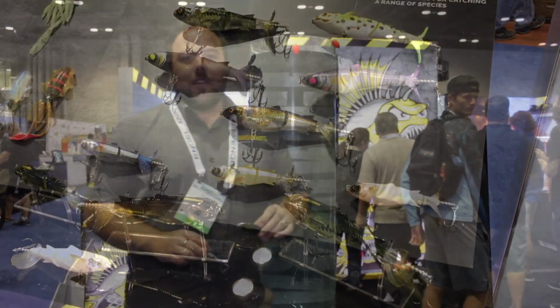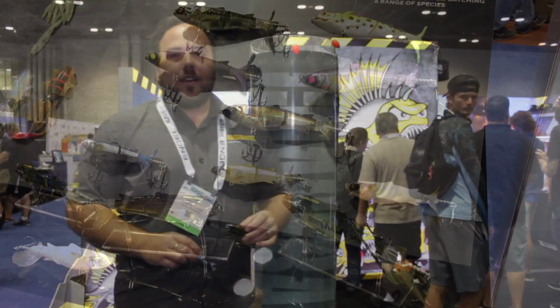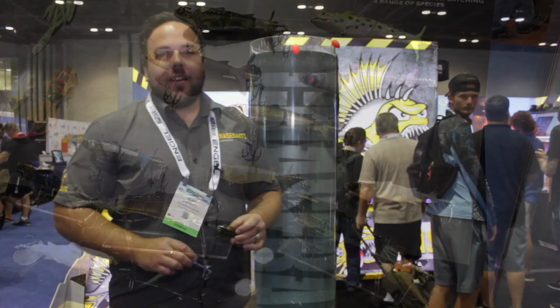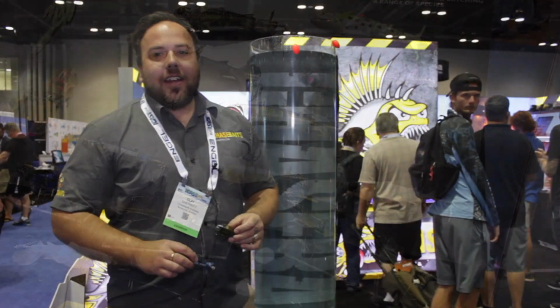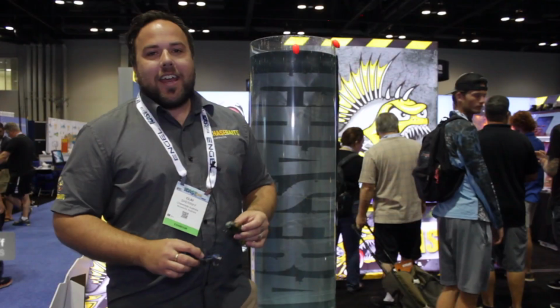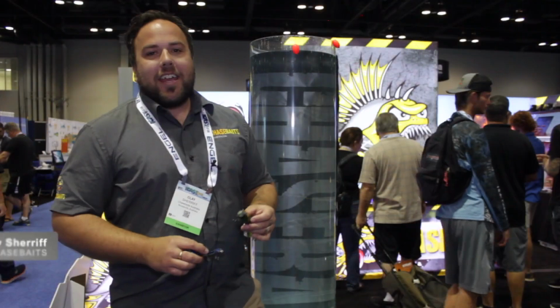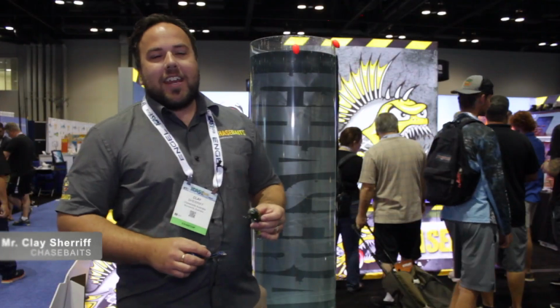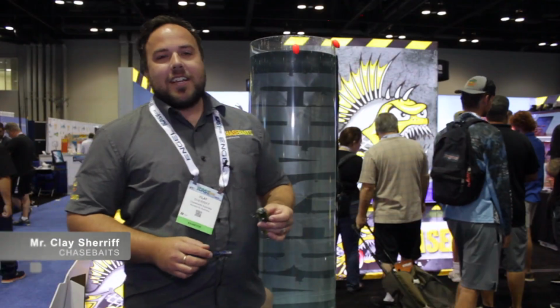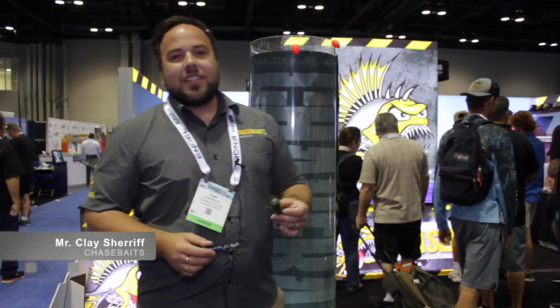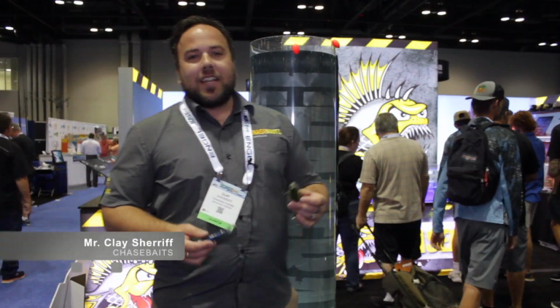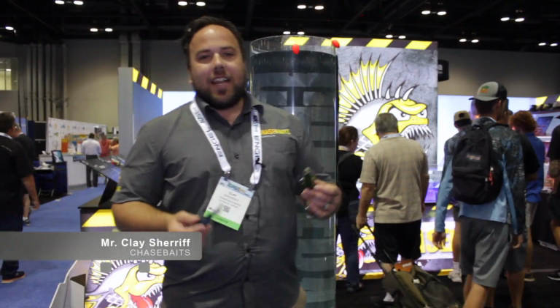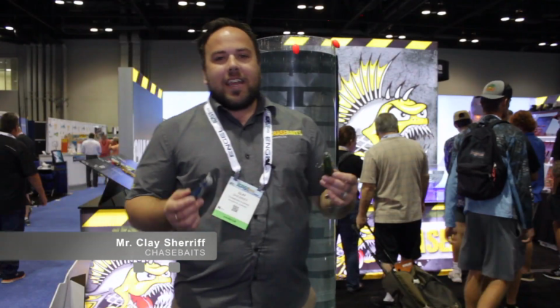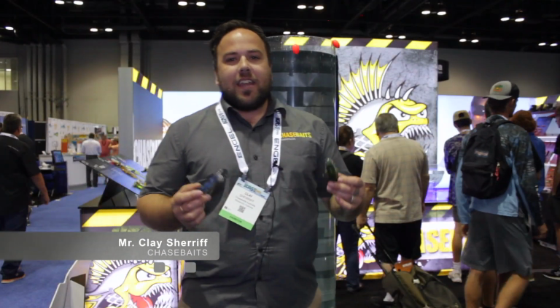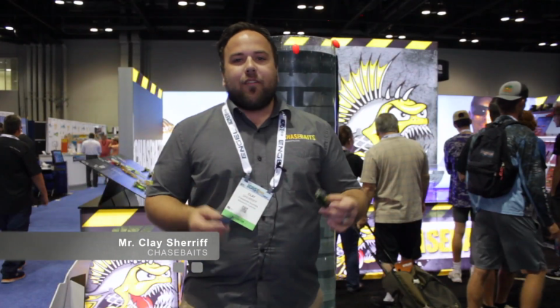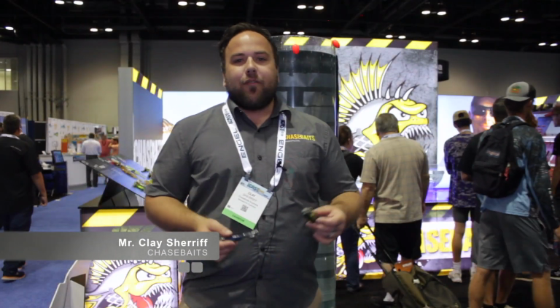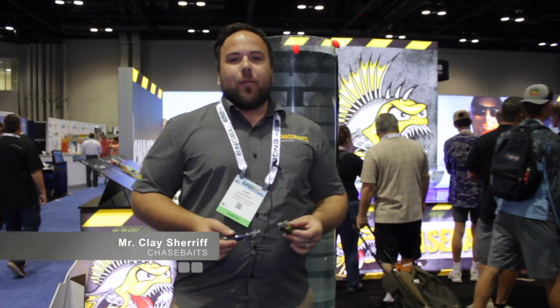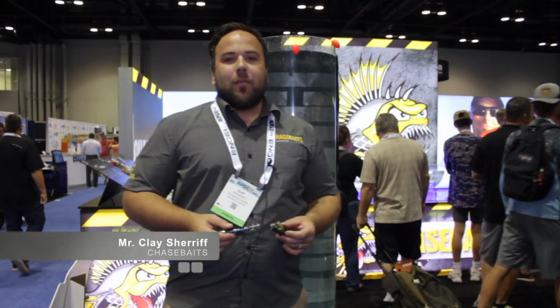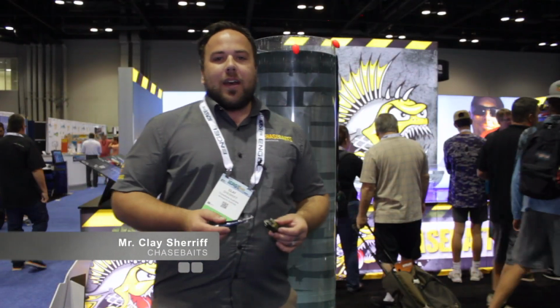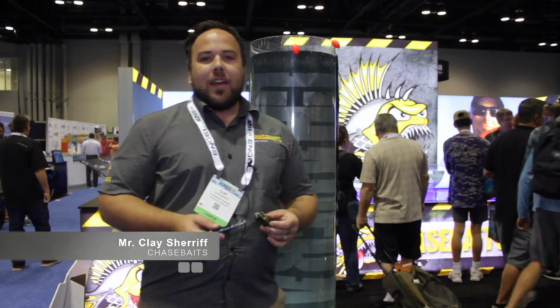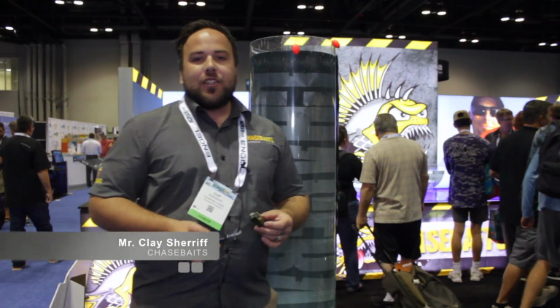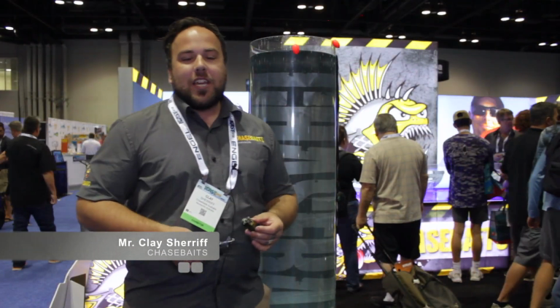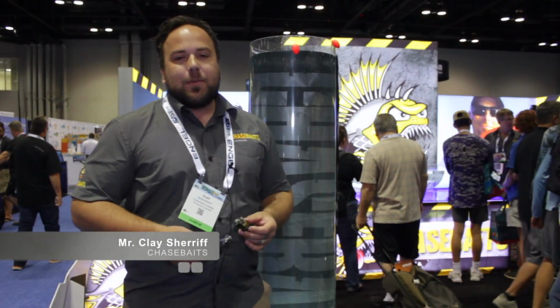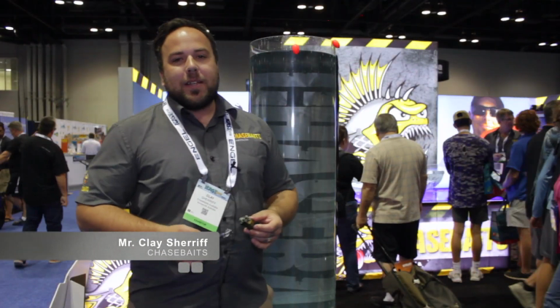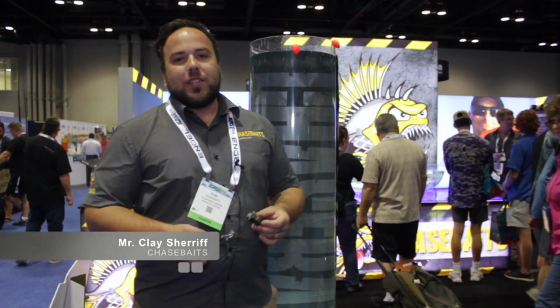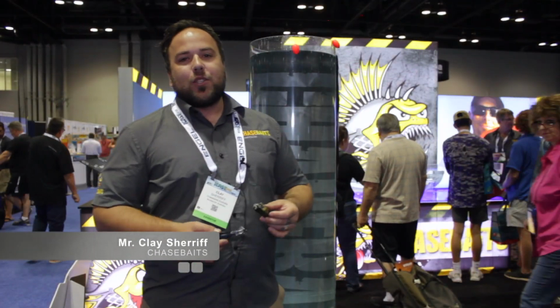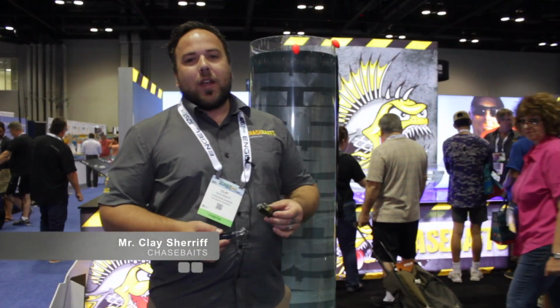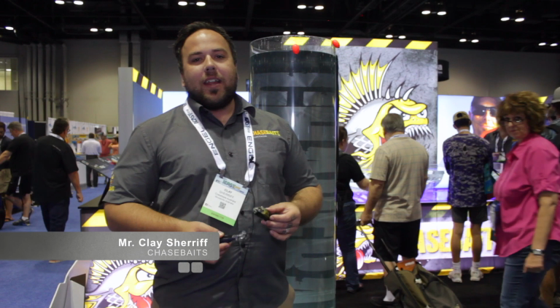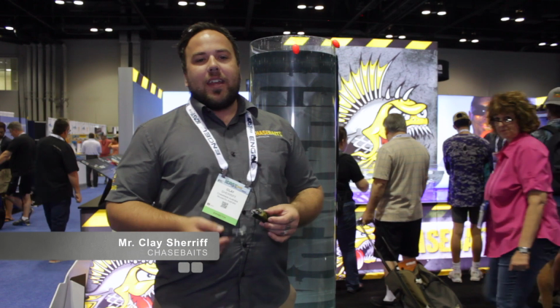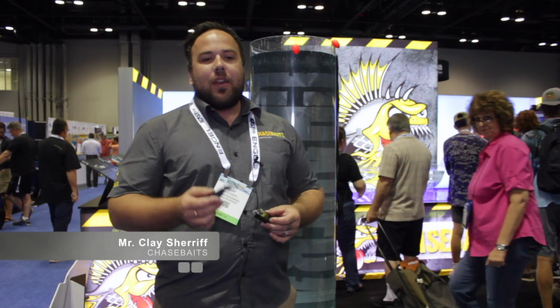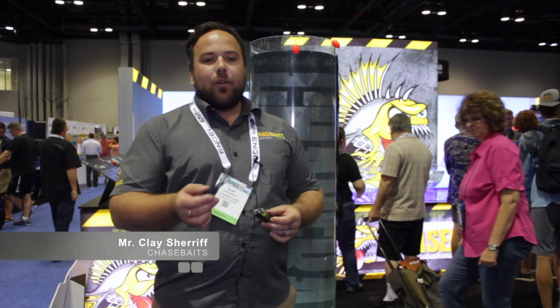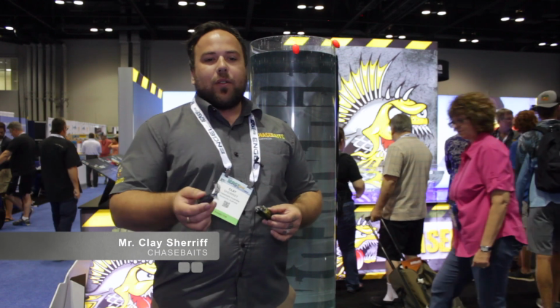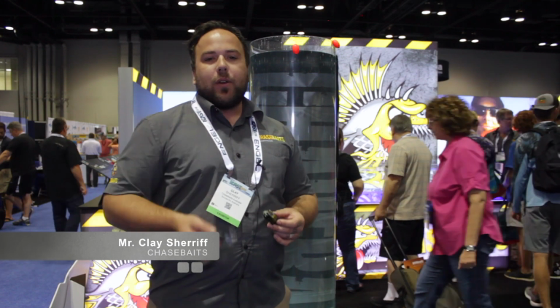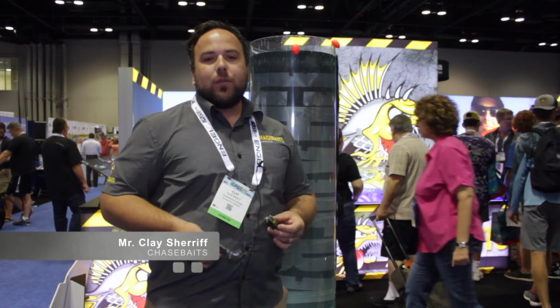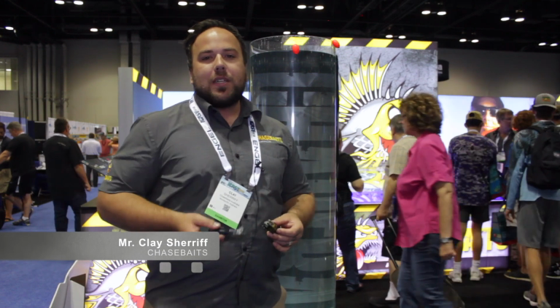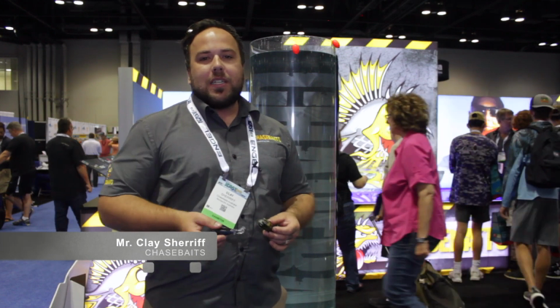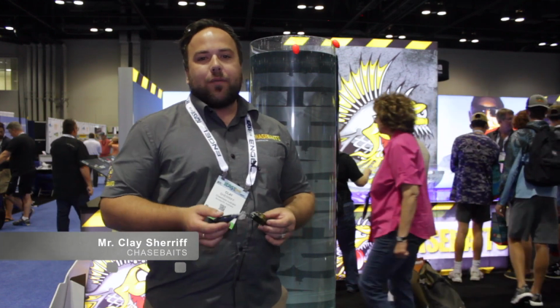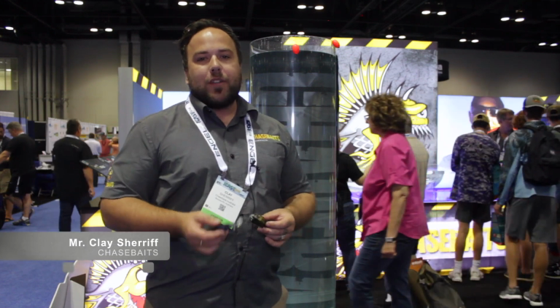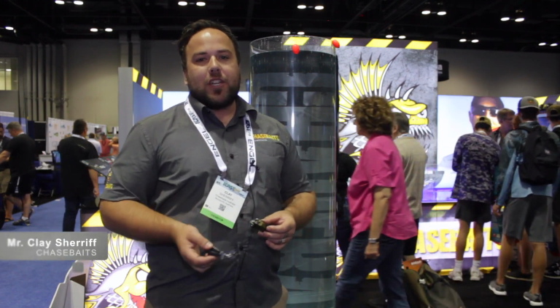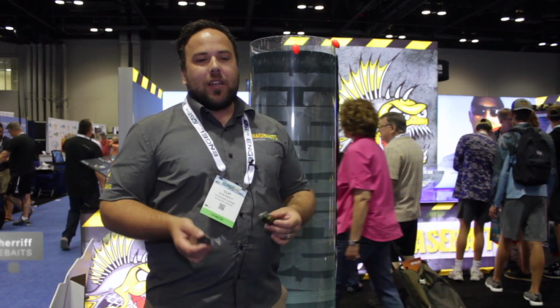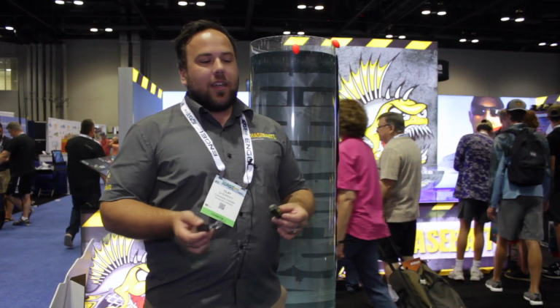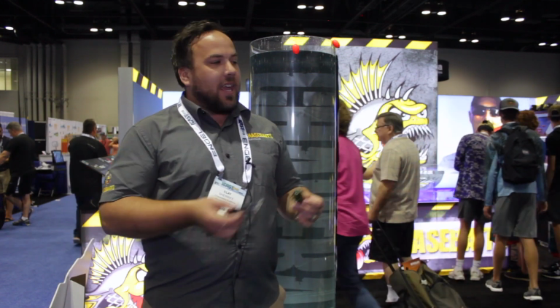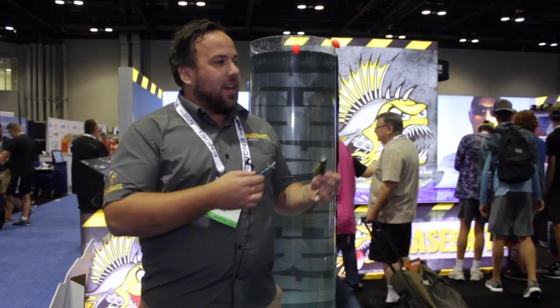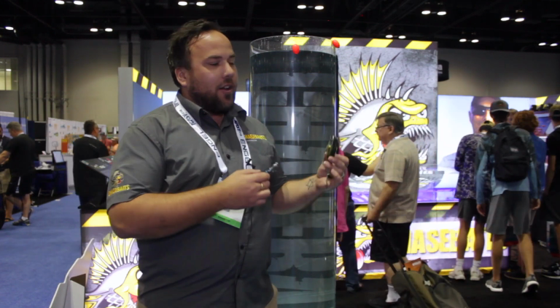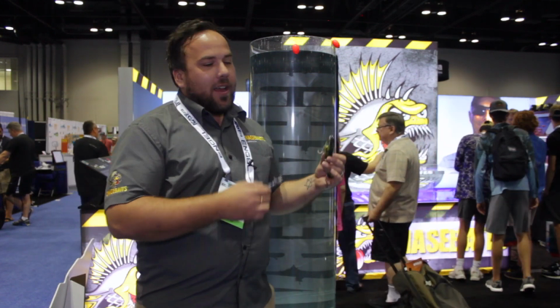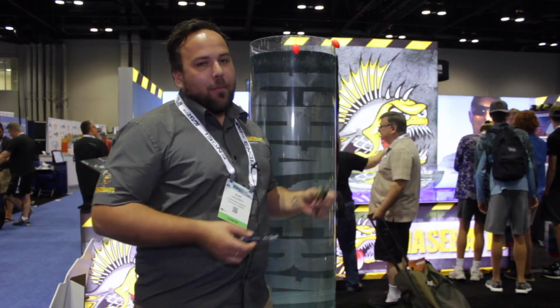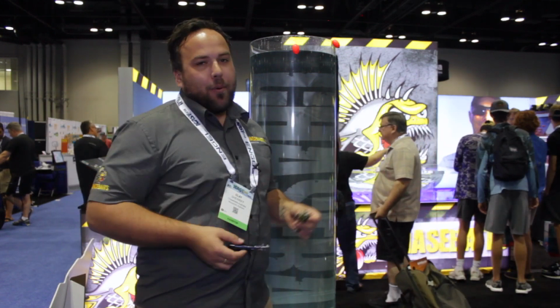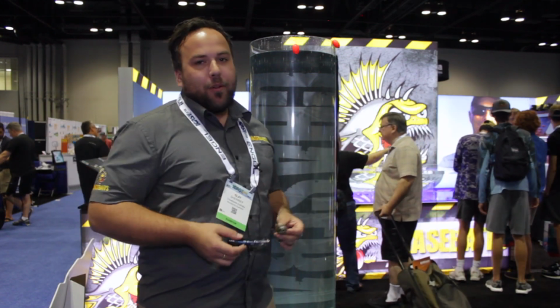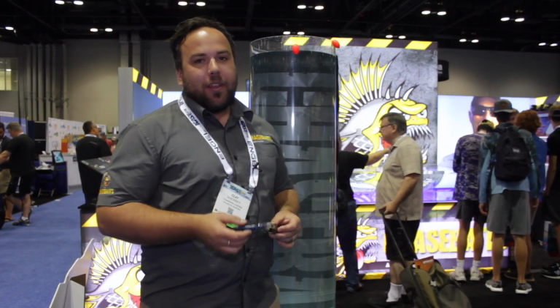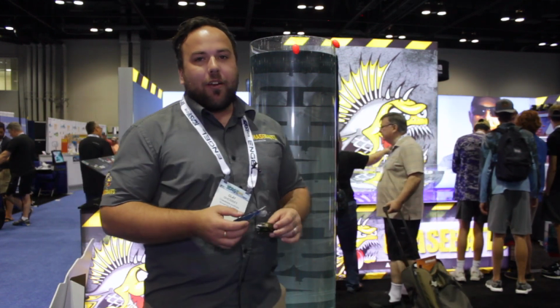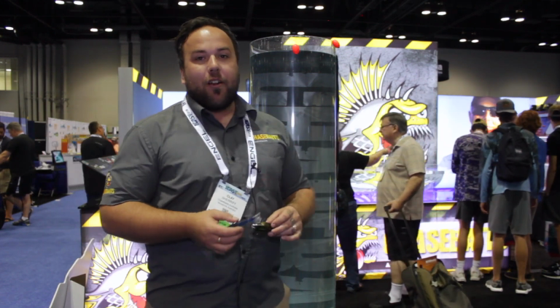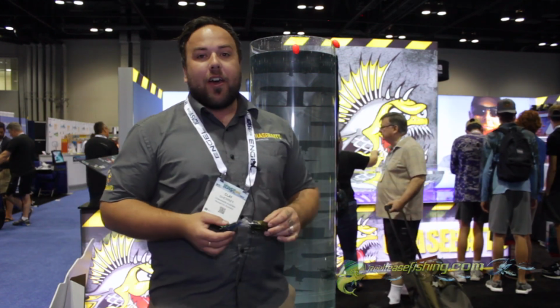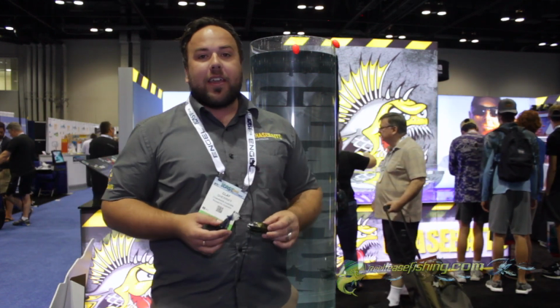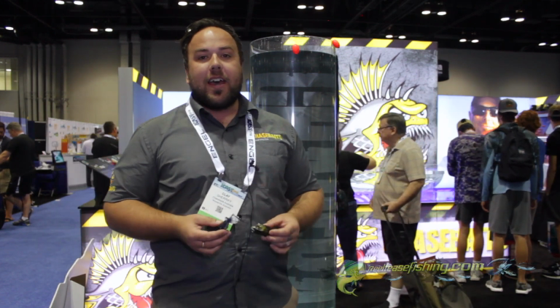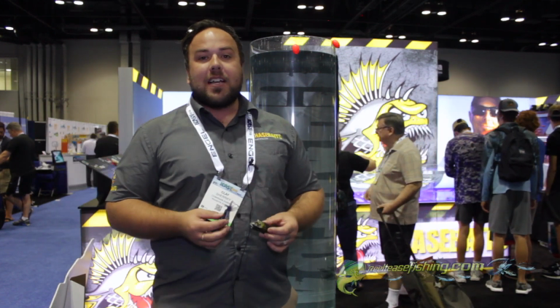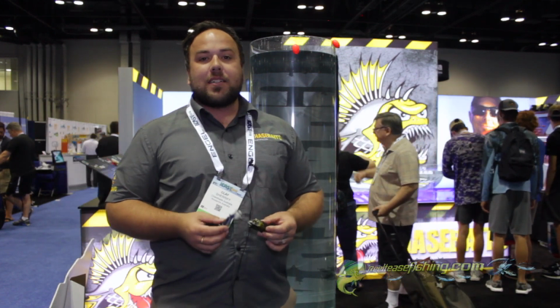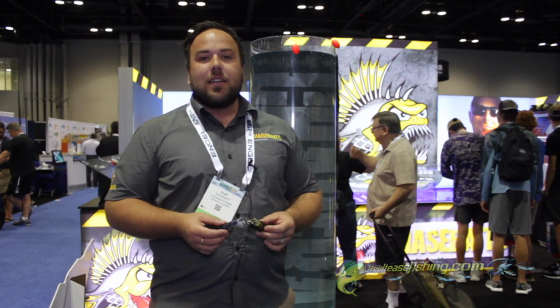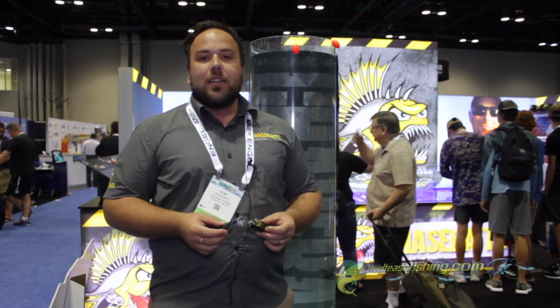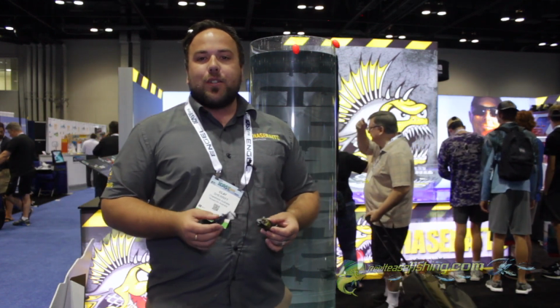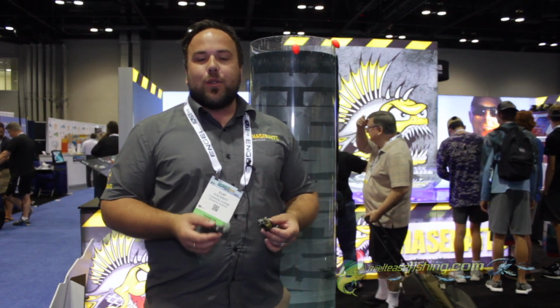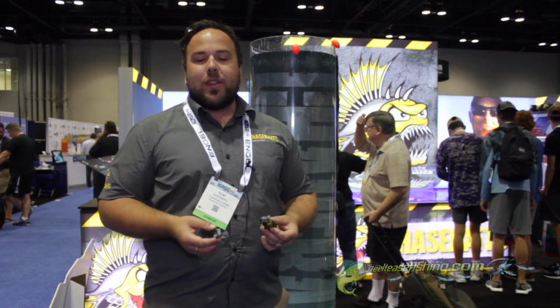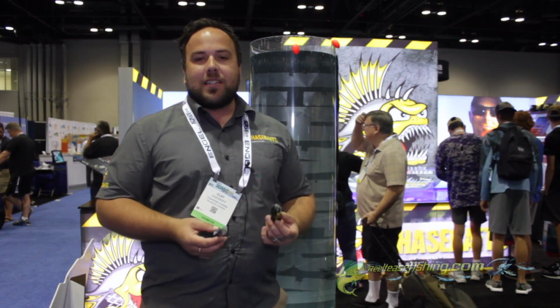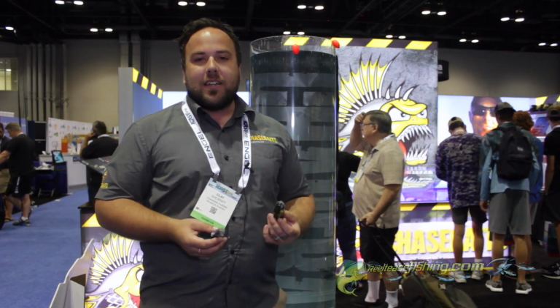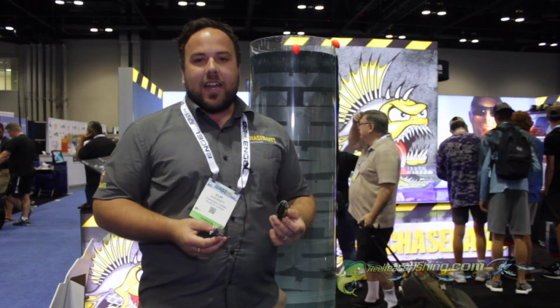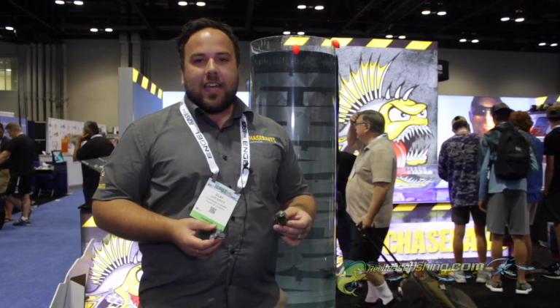G'day again, it's Clay here from Chasebaits Australia, here with Real Tees Fishing again on our booth here at iCast 2018.